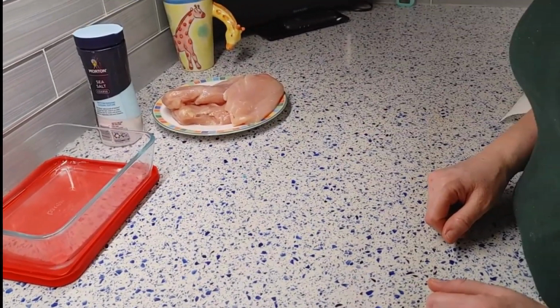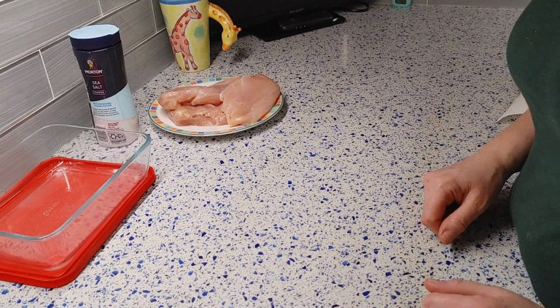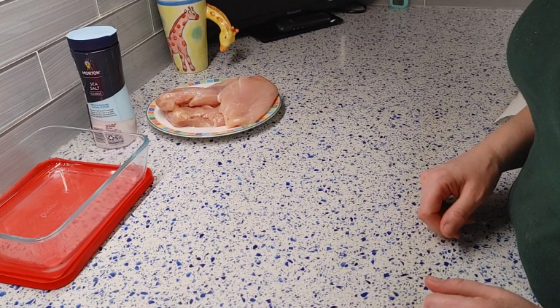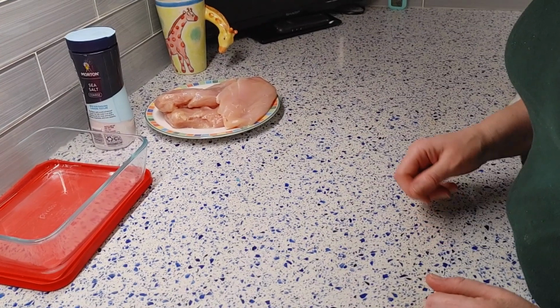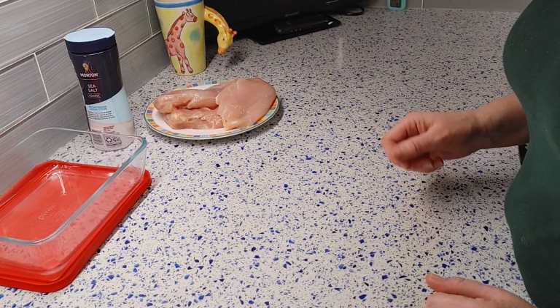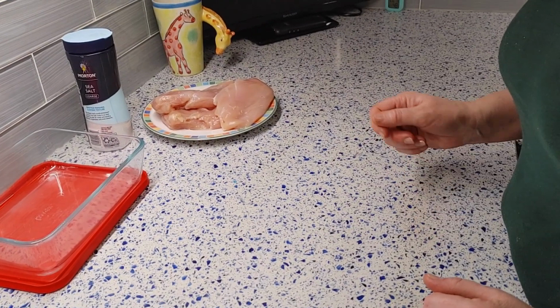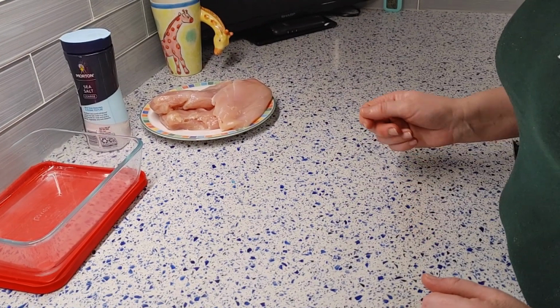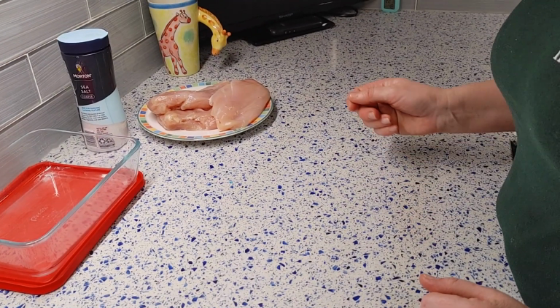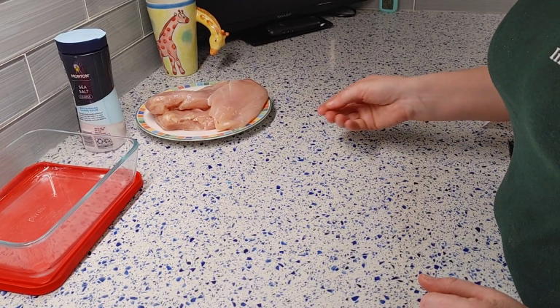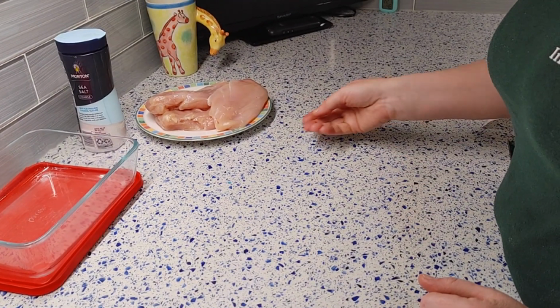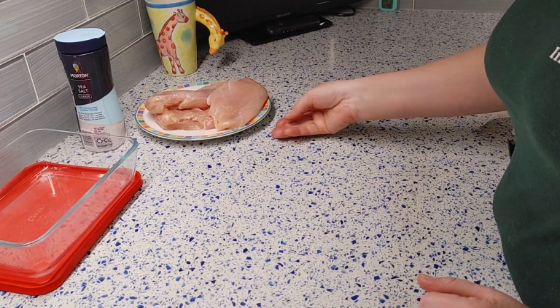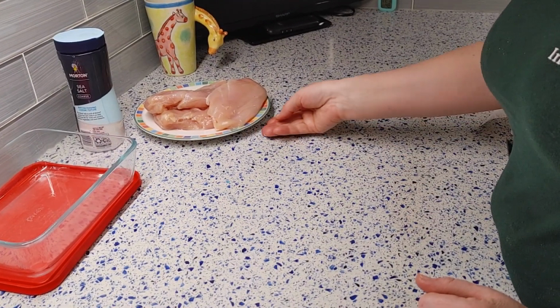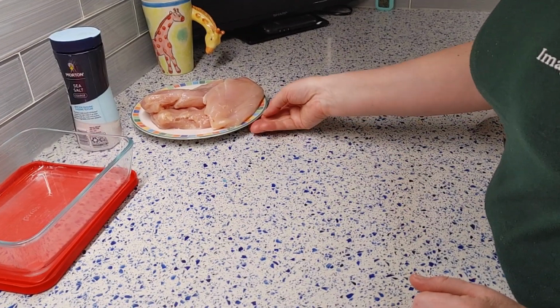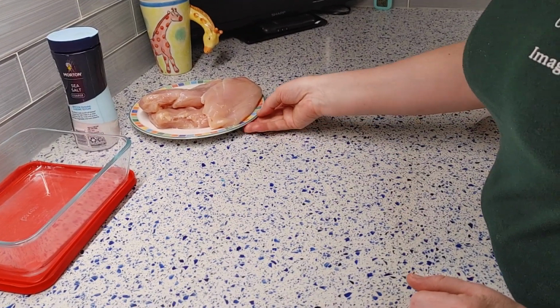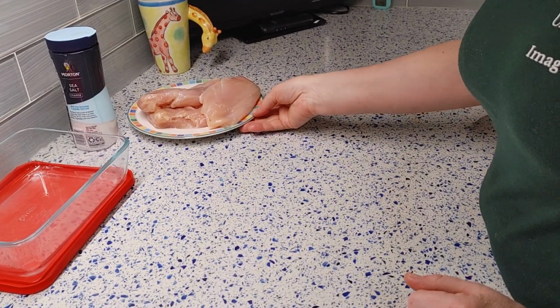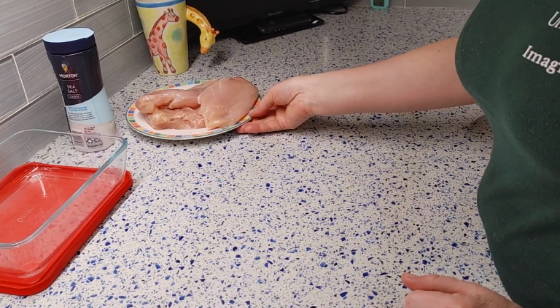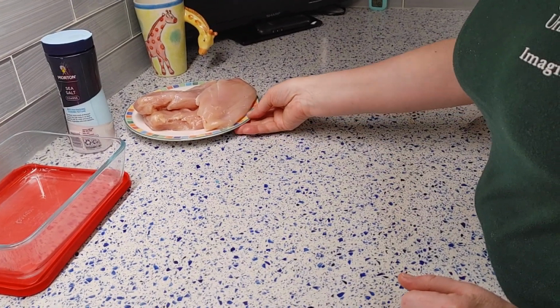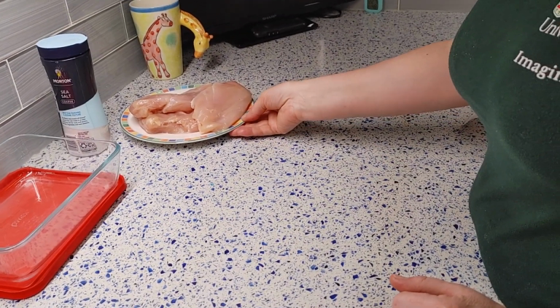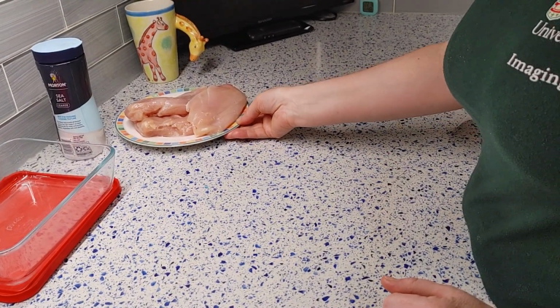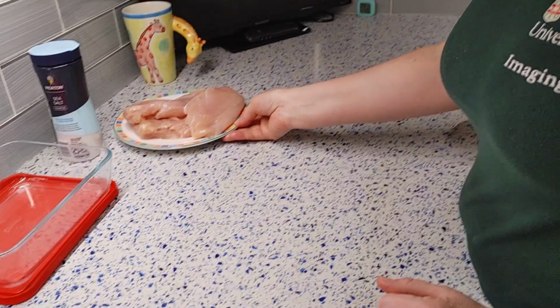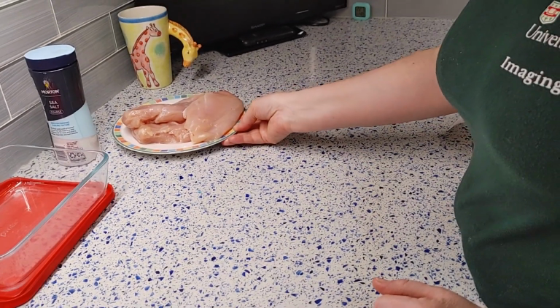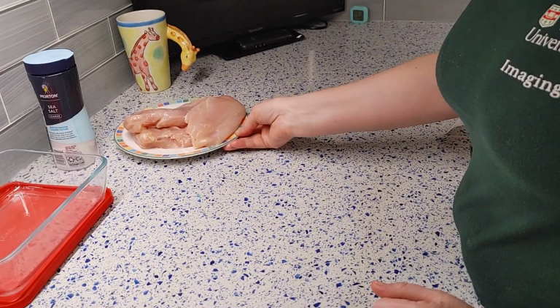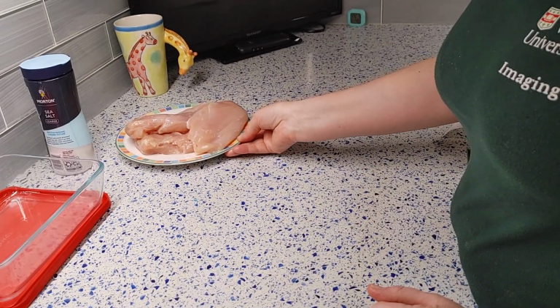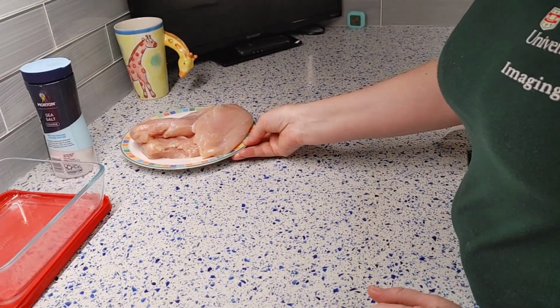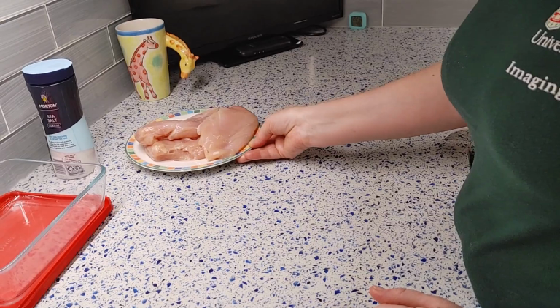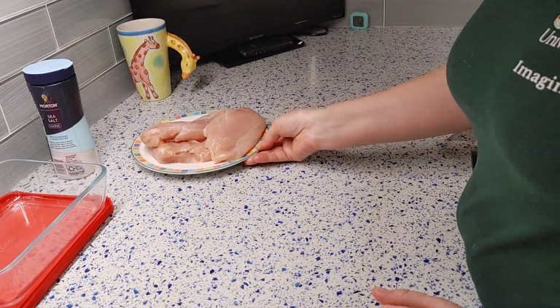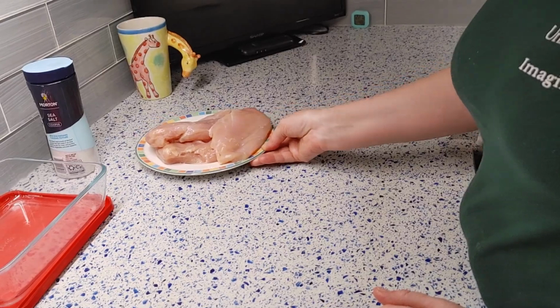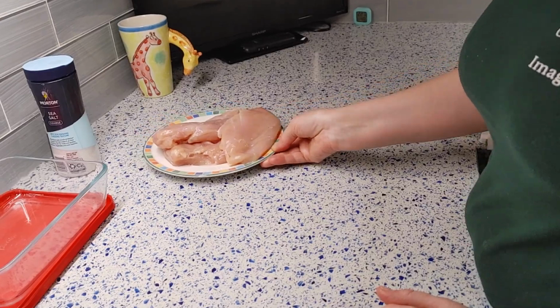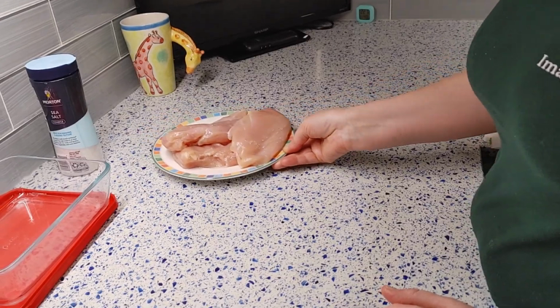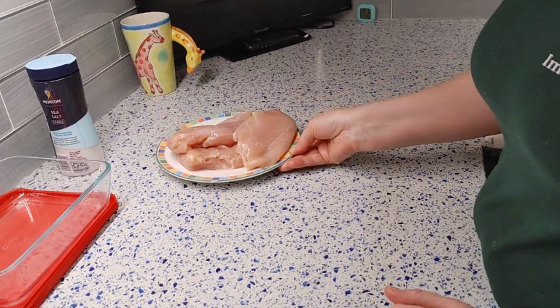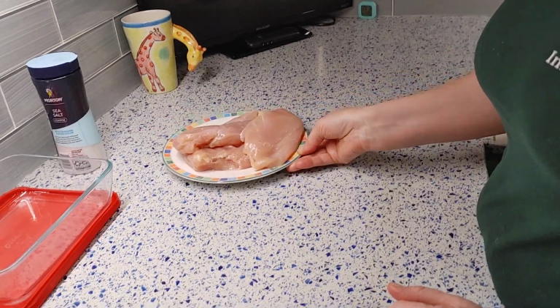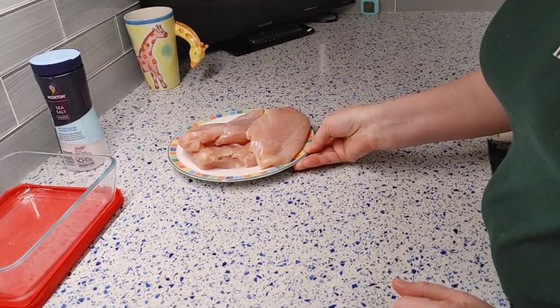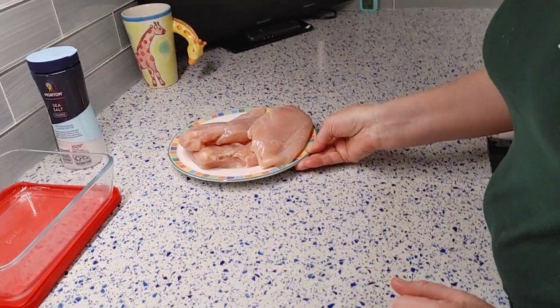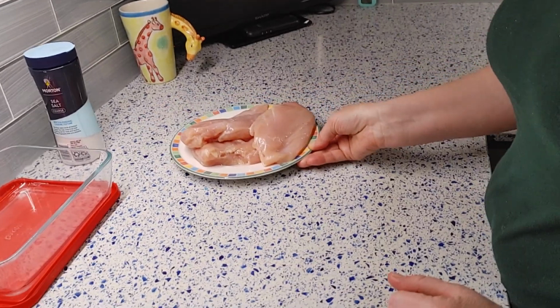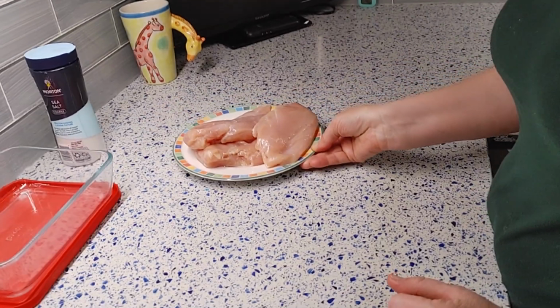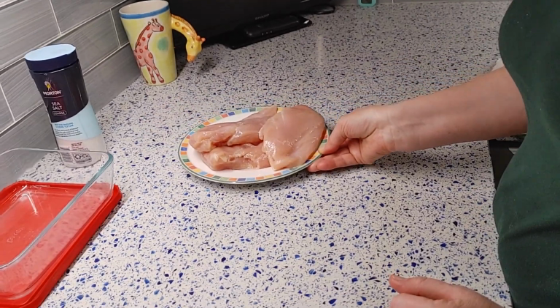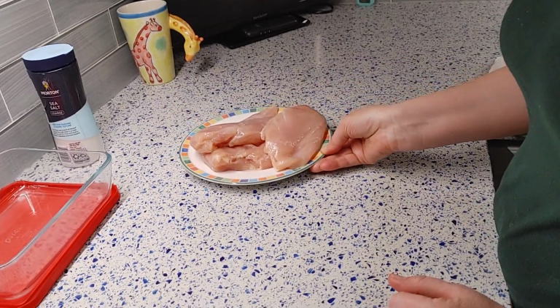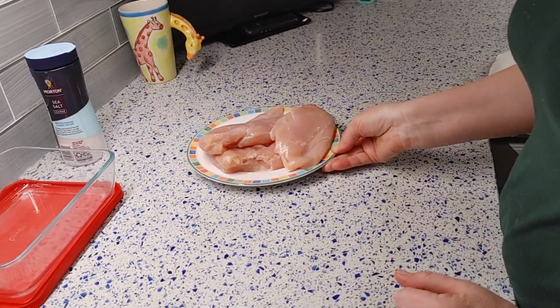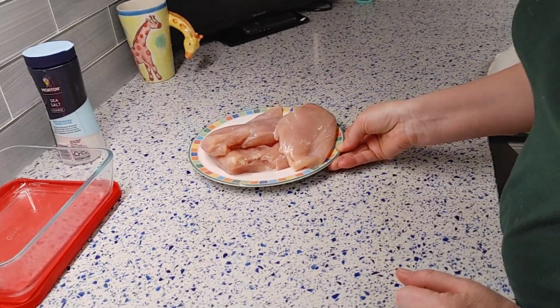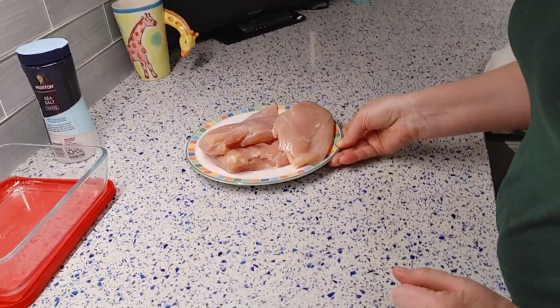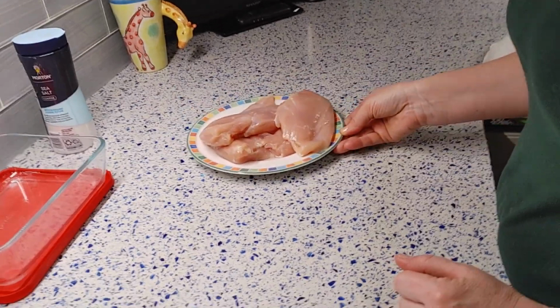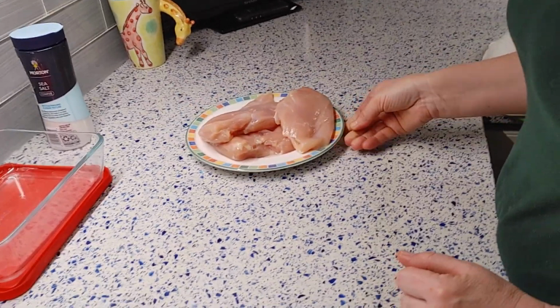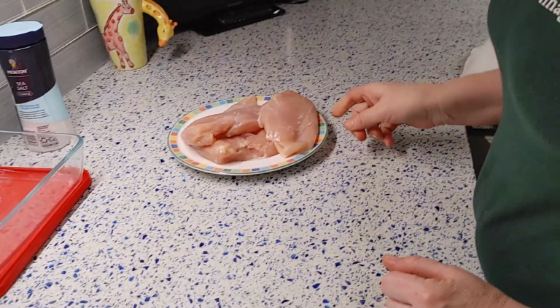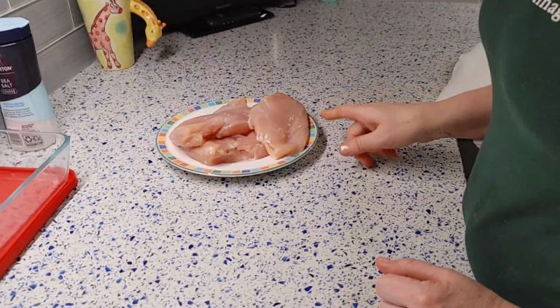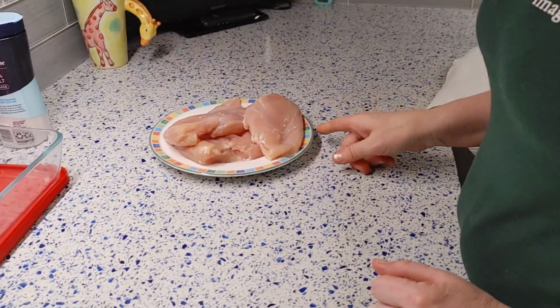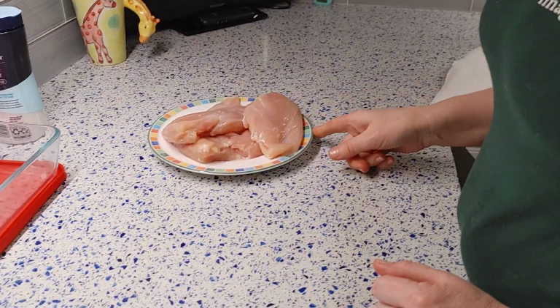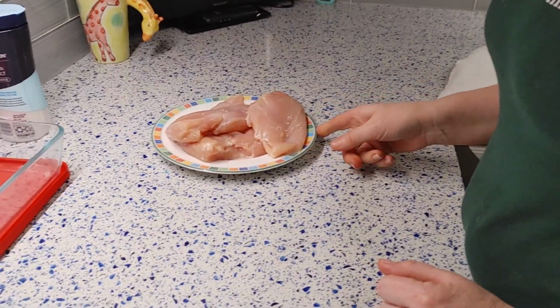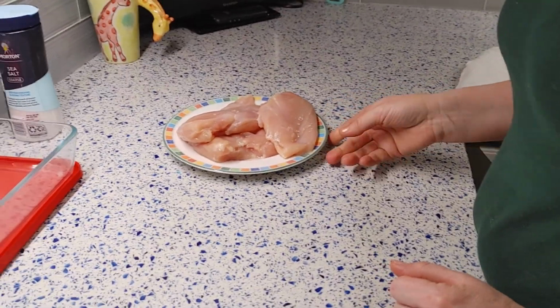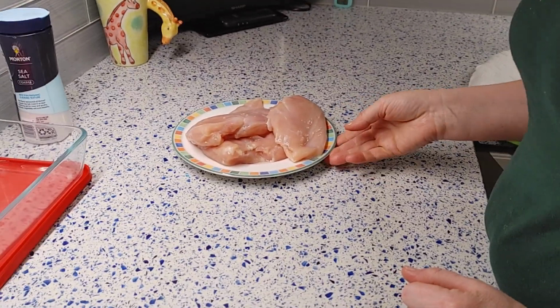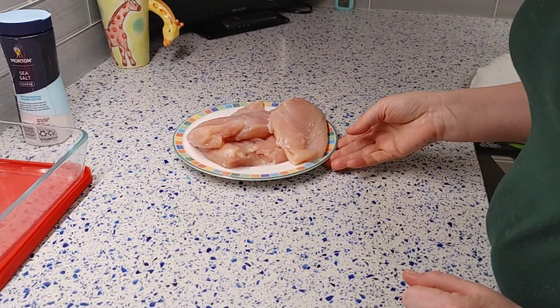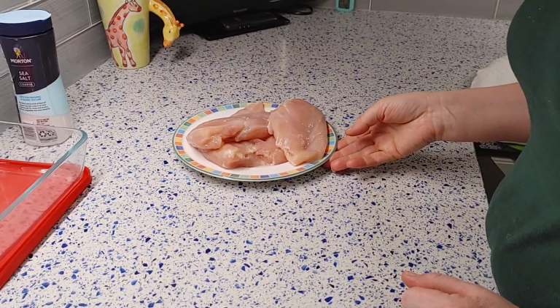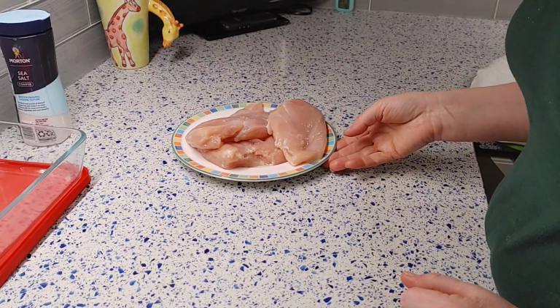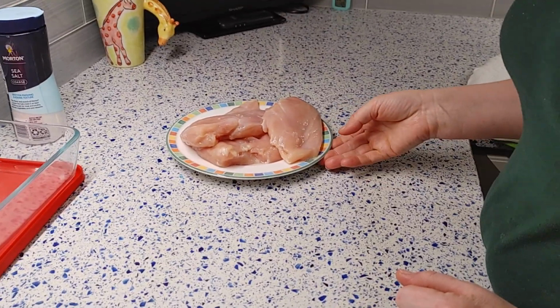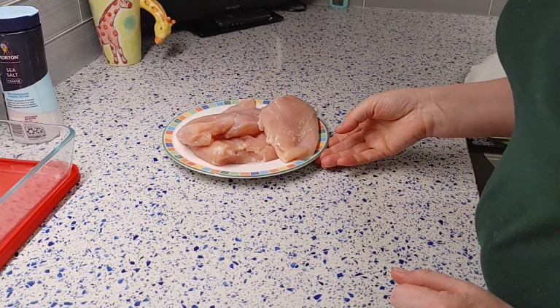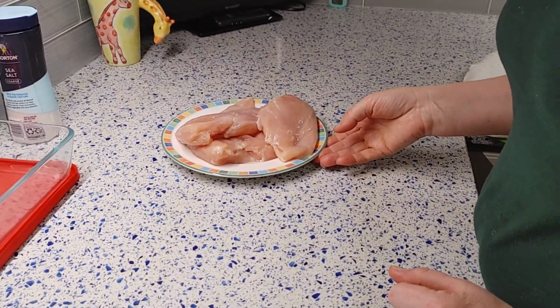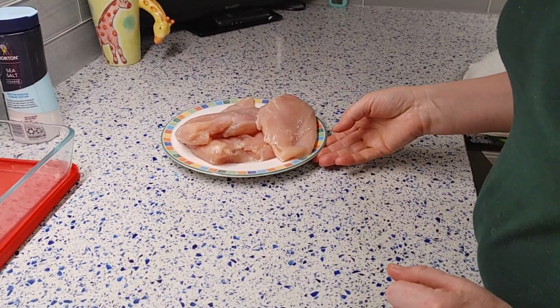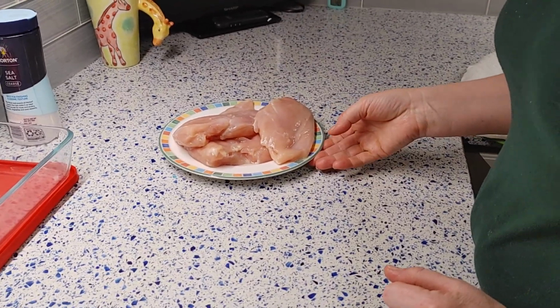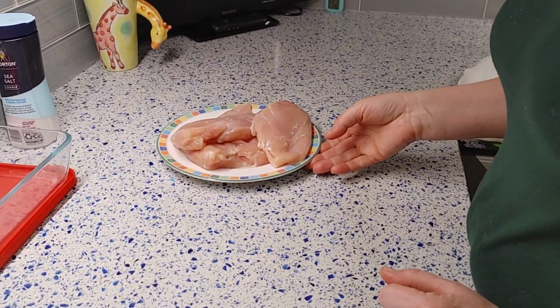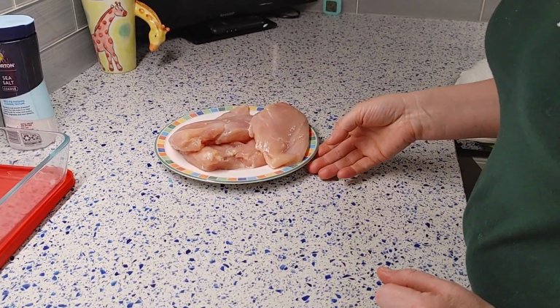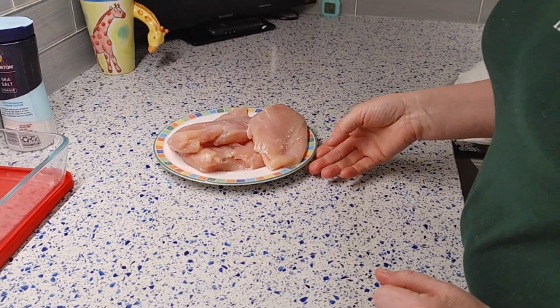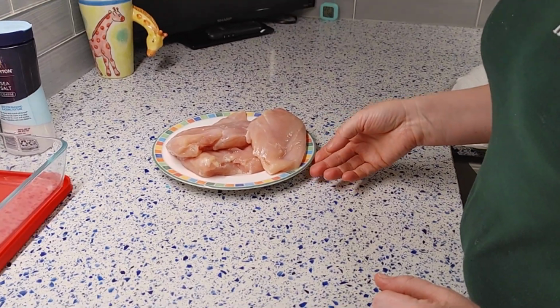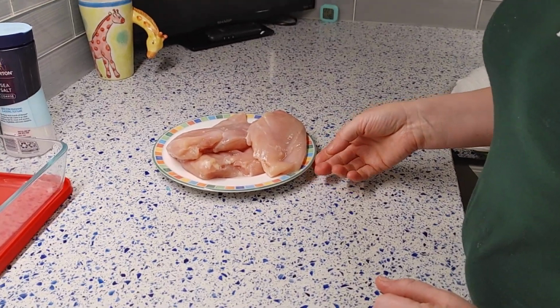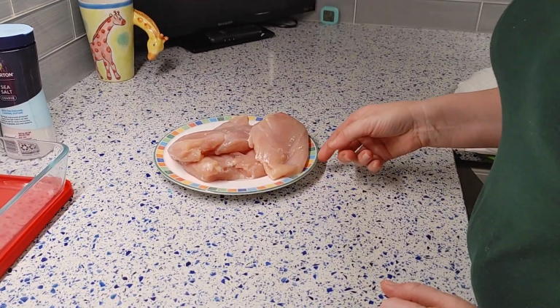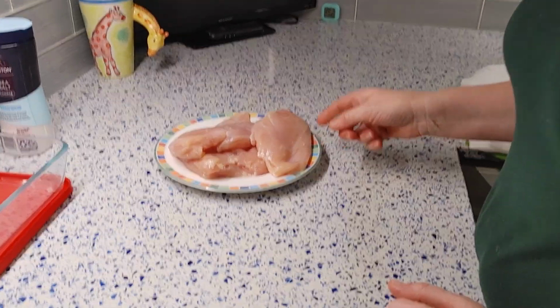In this video, I'll show you how to make chicken bresaola, also known as chicken jerky, right at home.